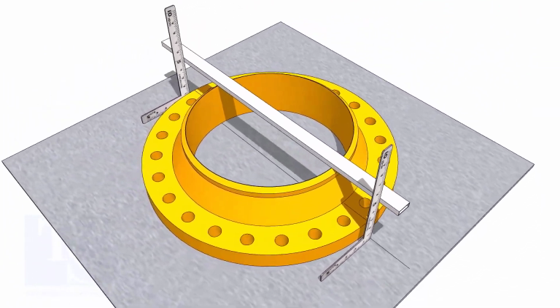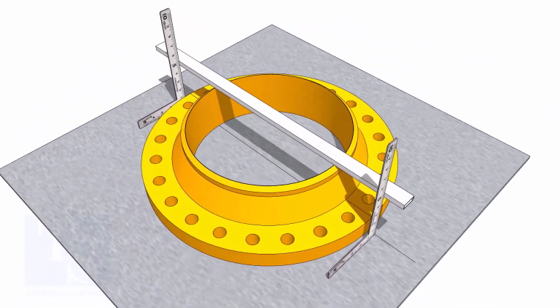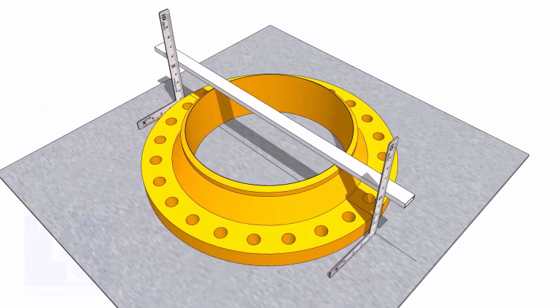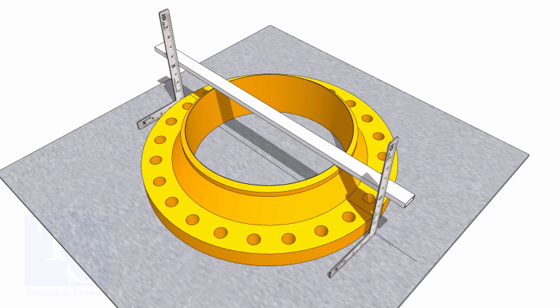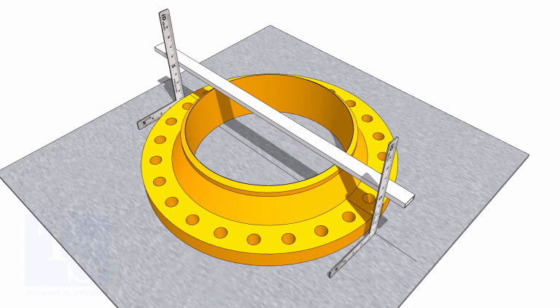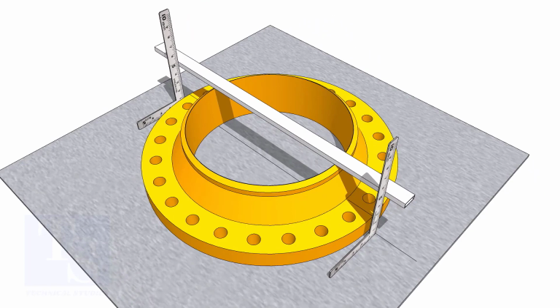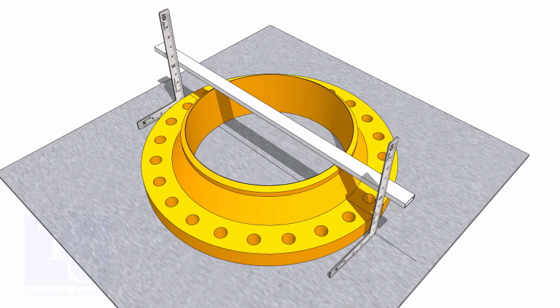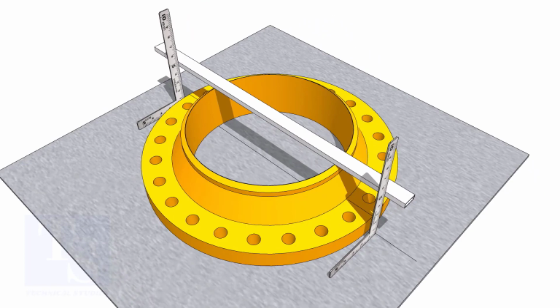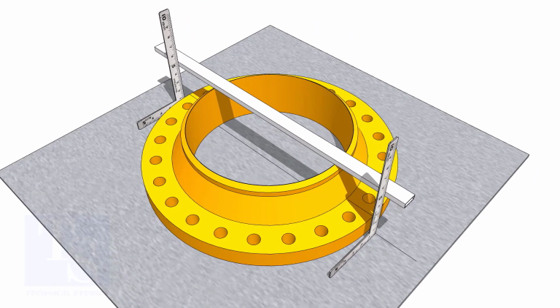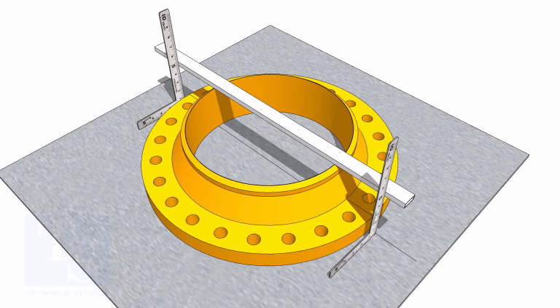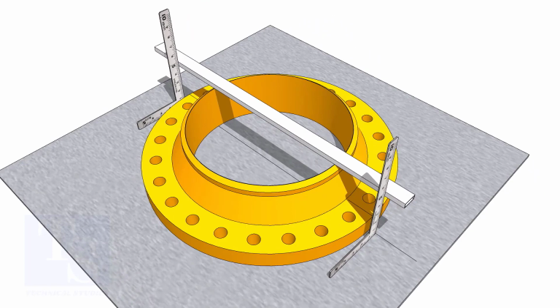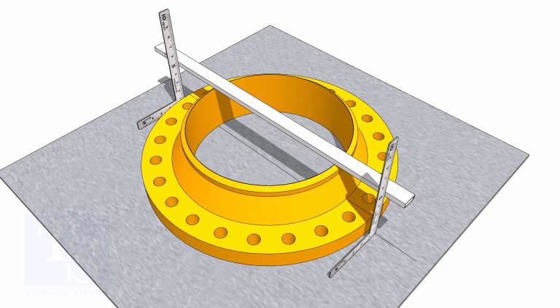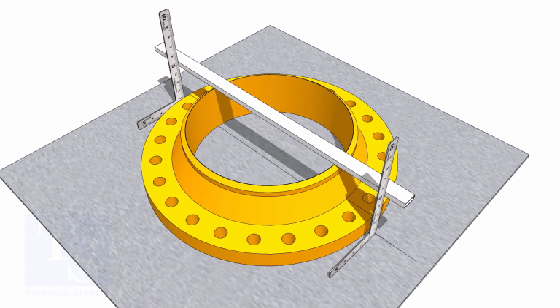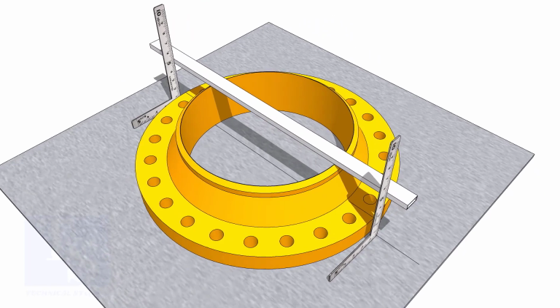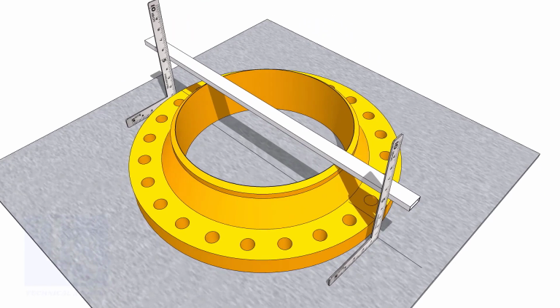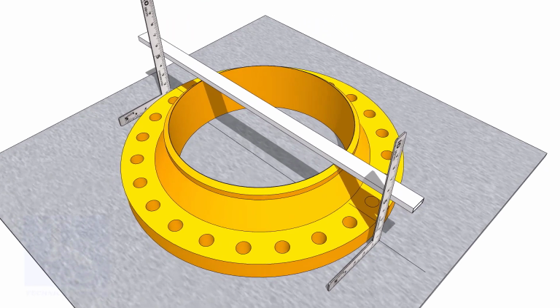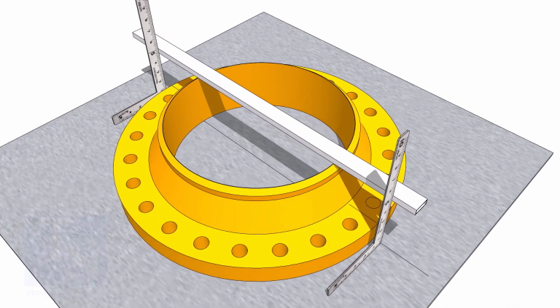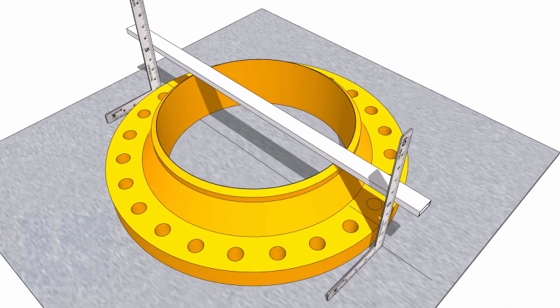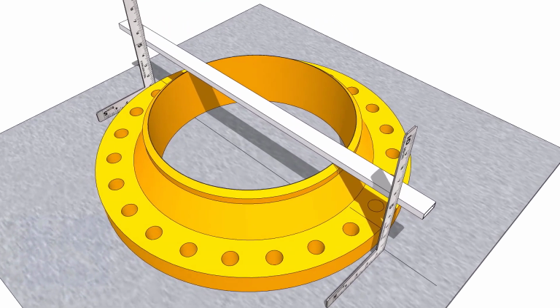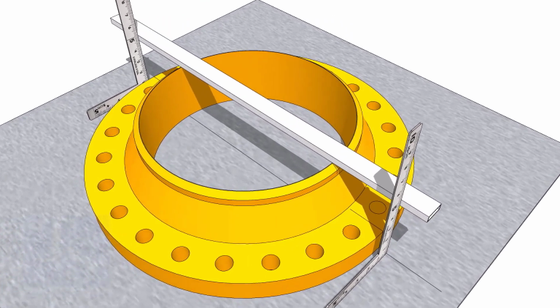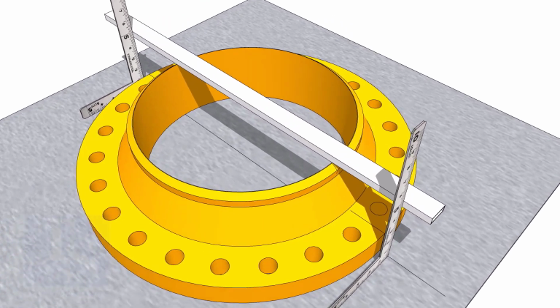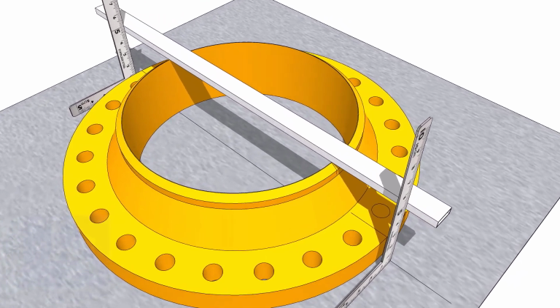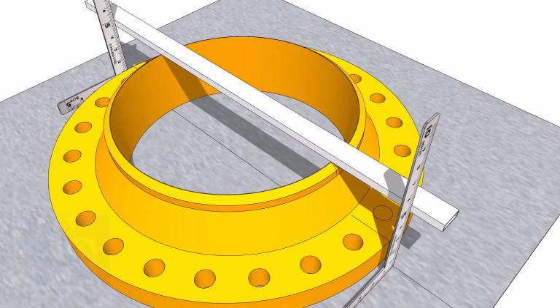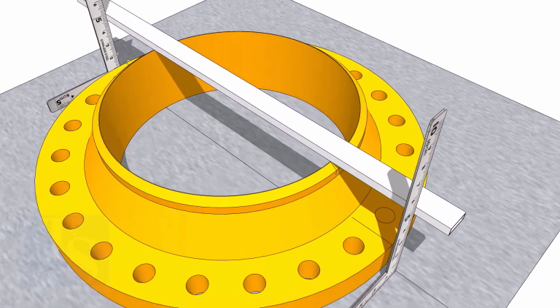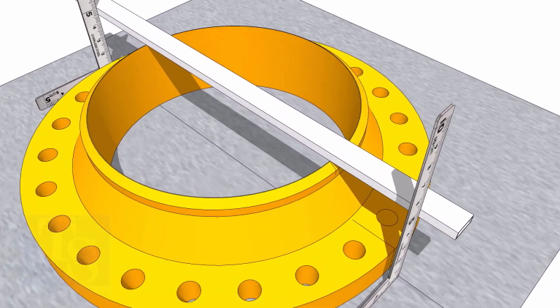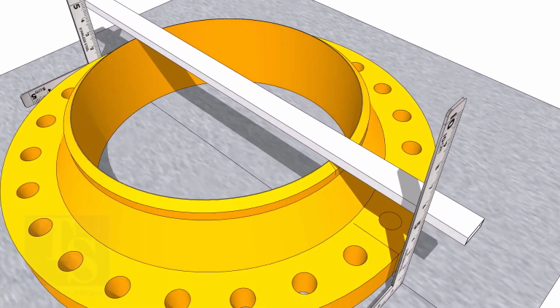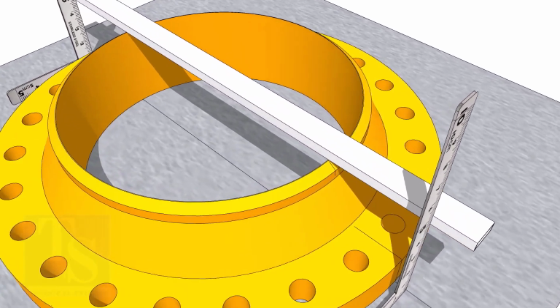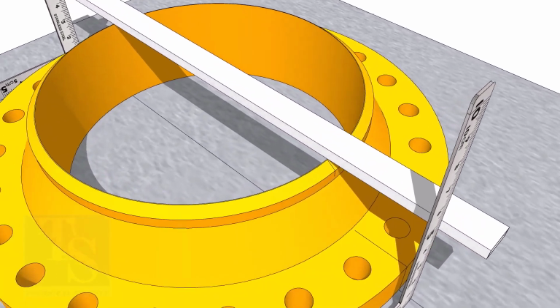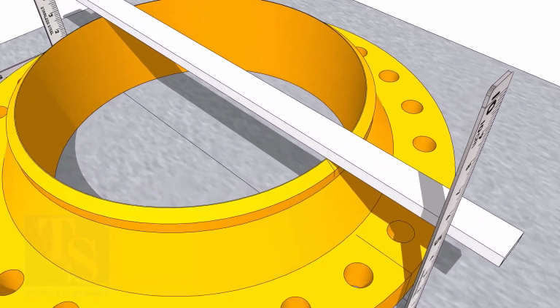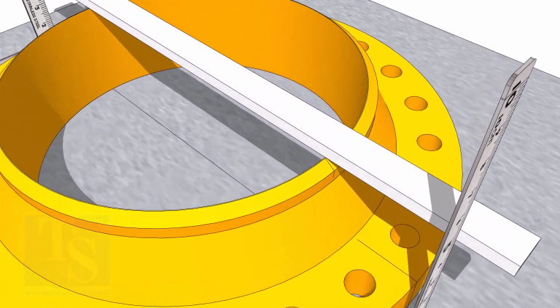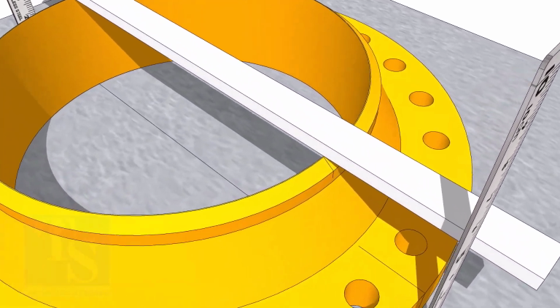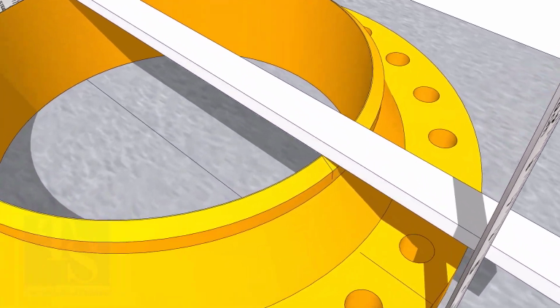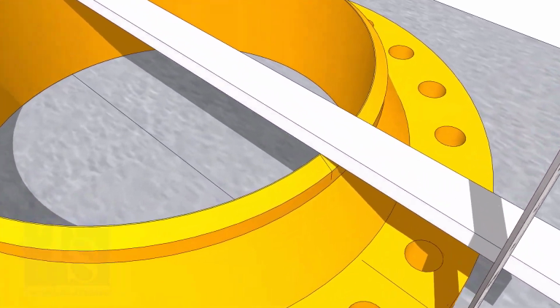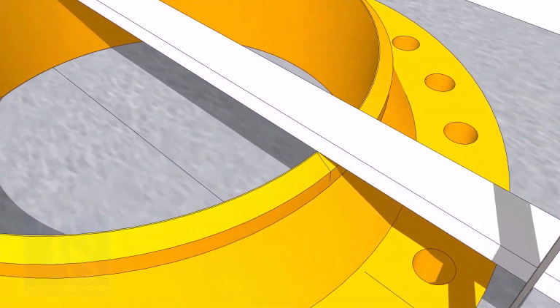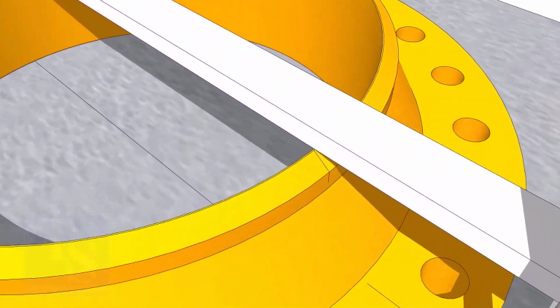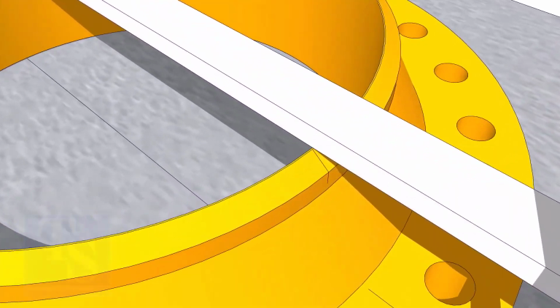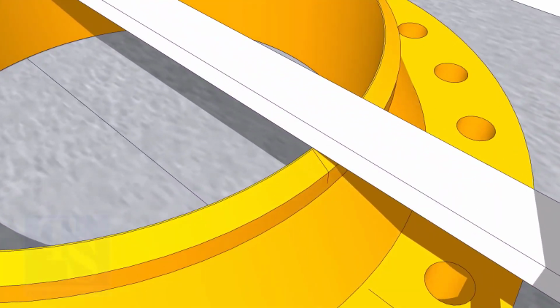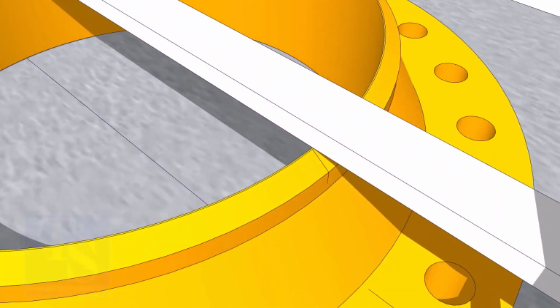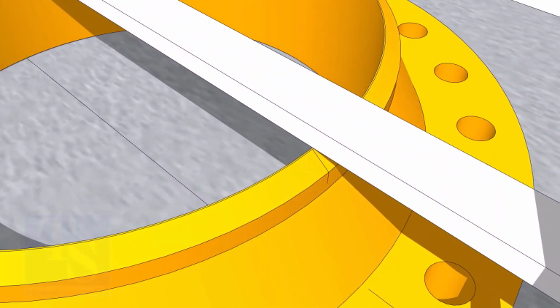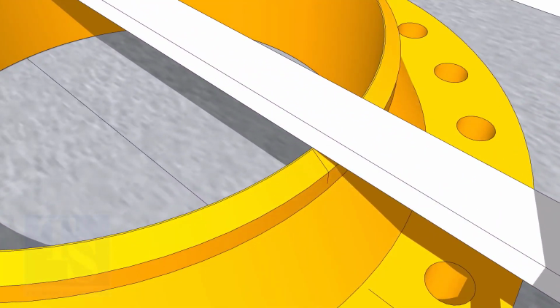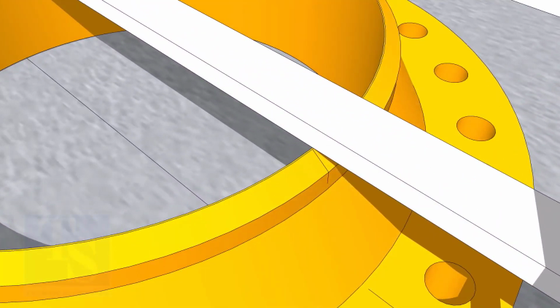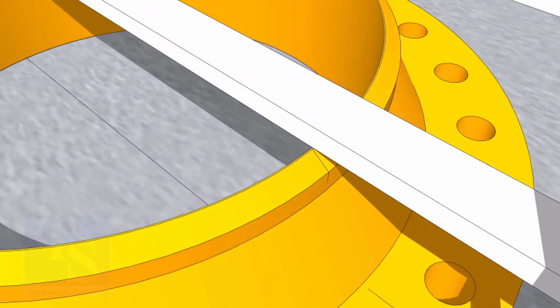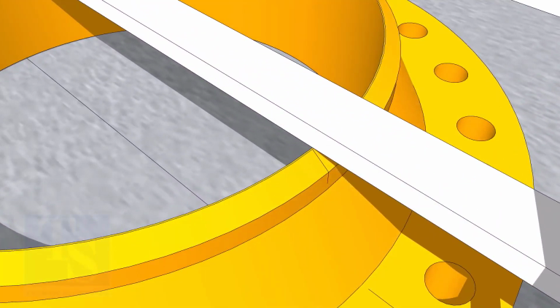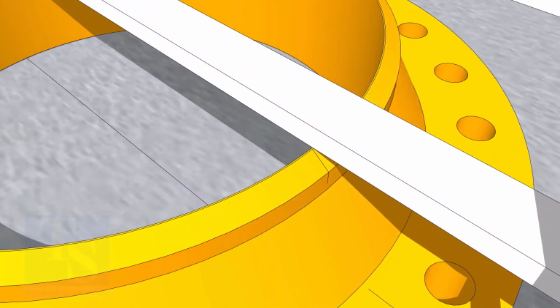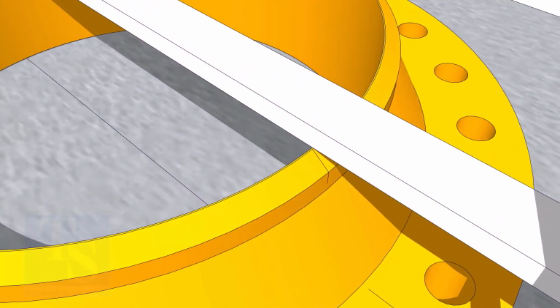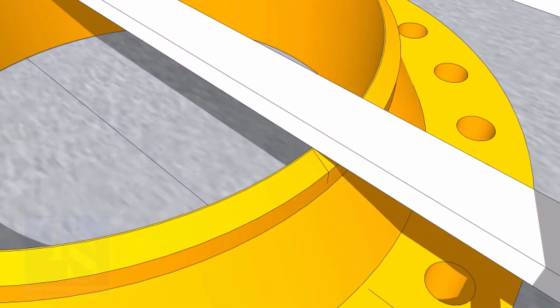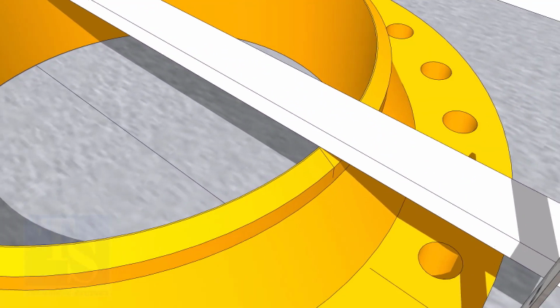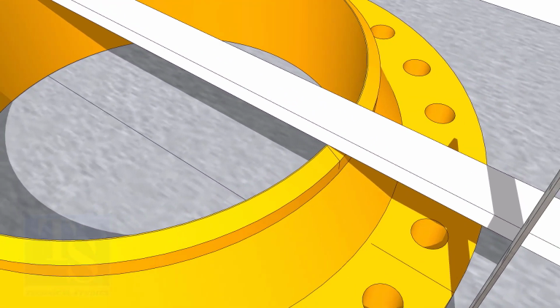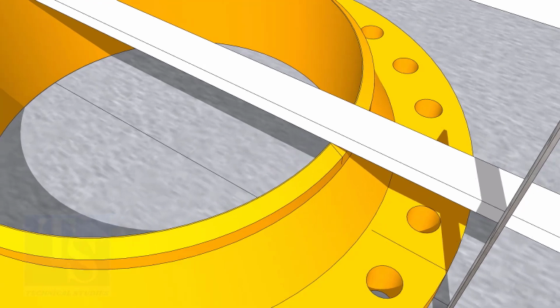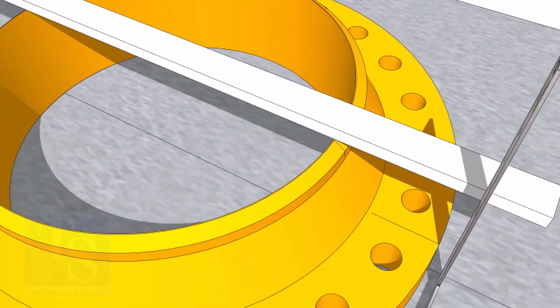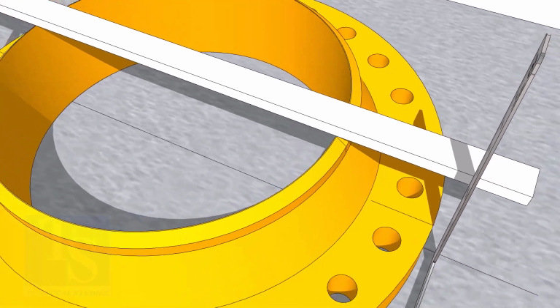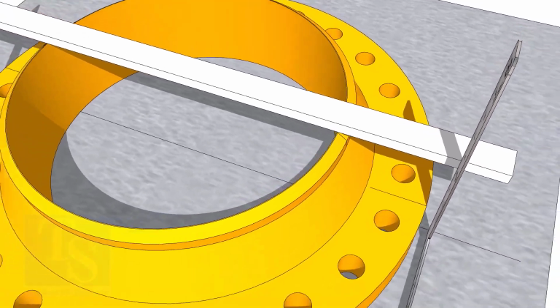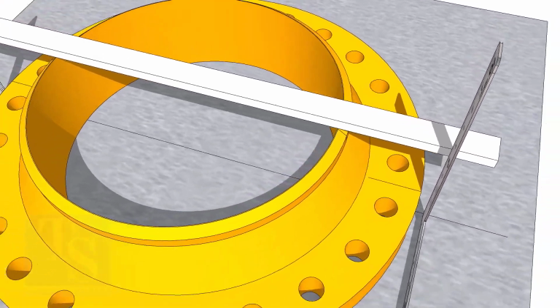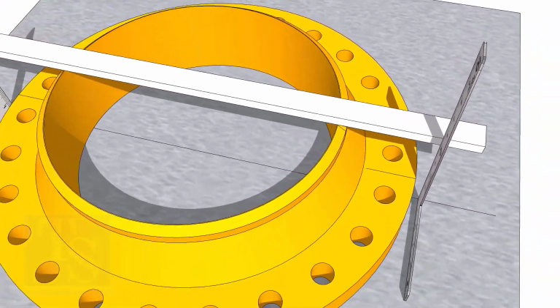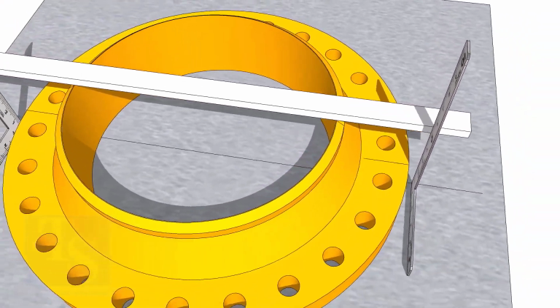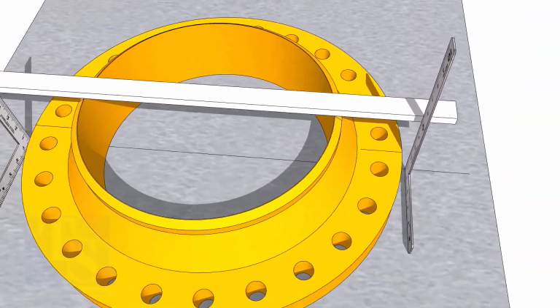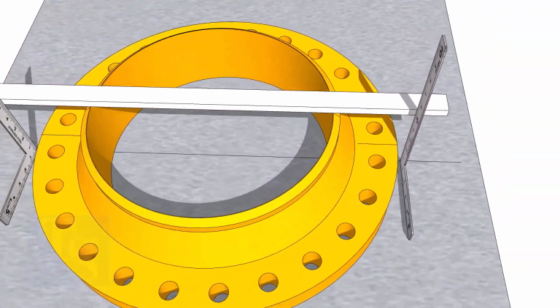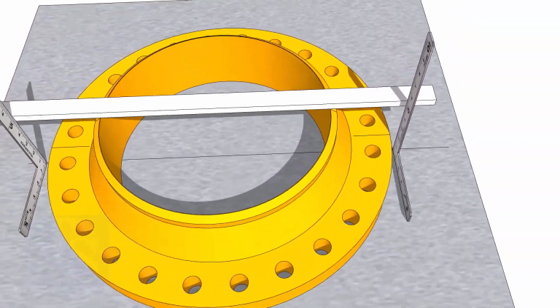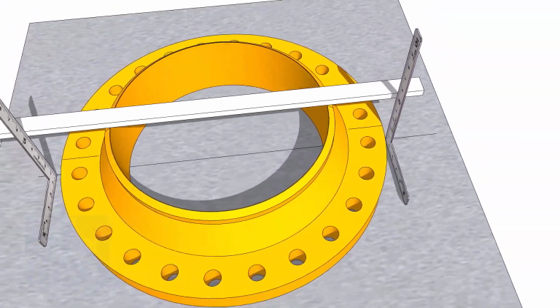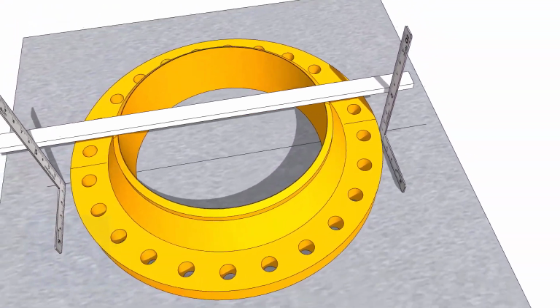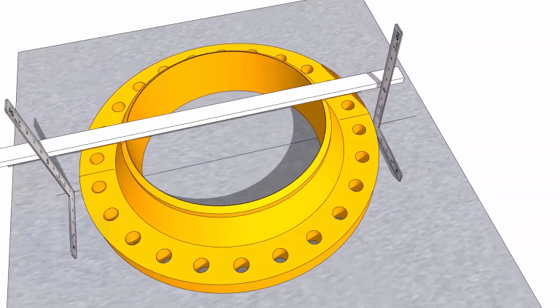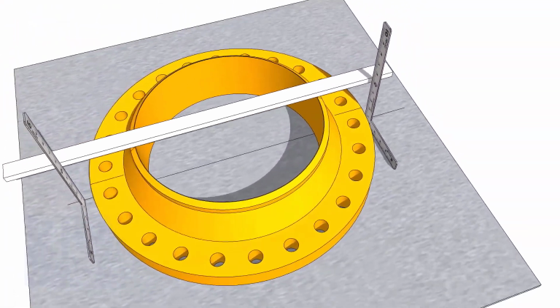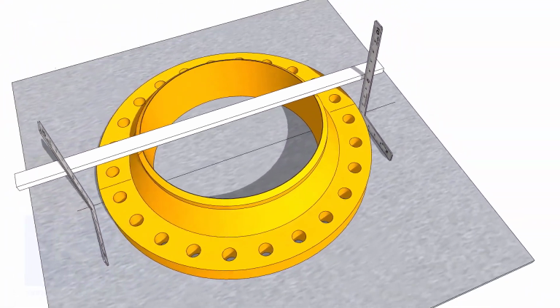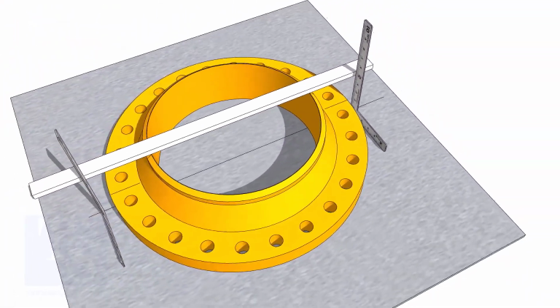Transfer the center line on the top of the flange. Remember, this is one of the correct methods for marking the center line of a flange.